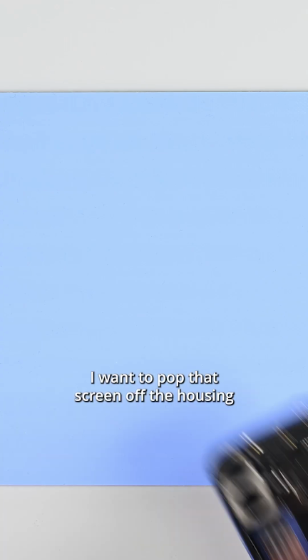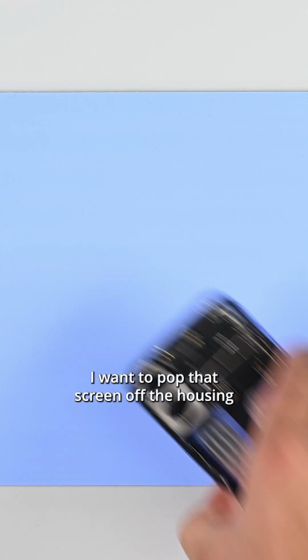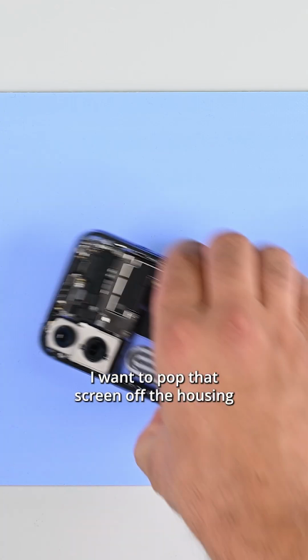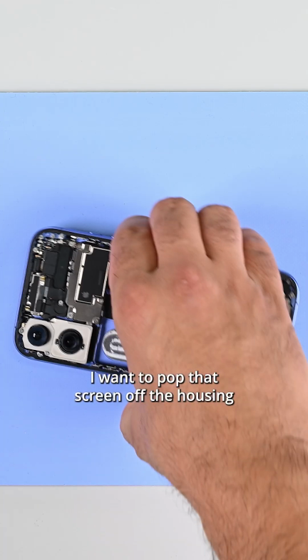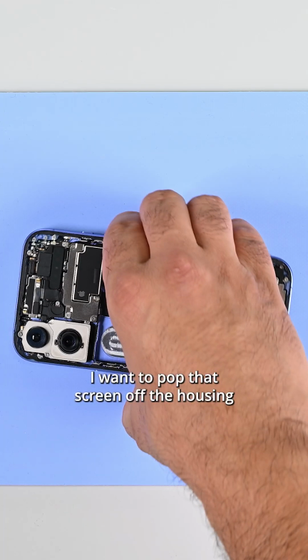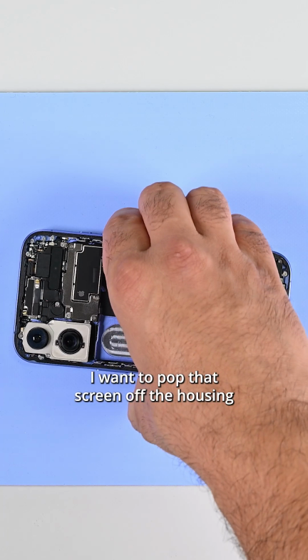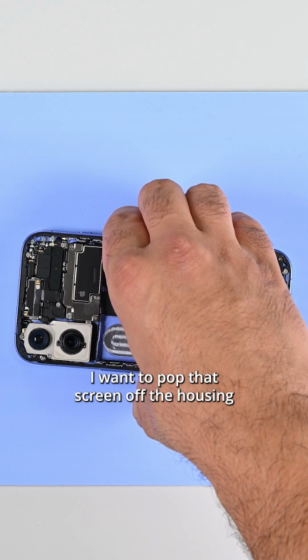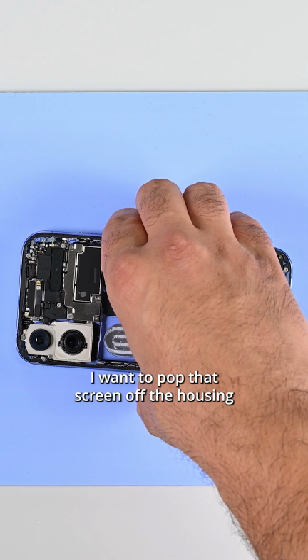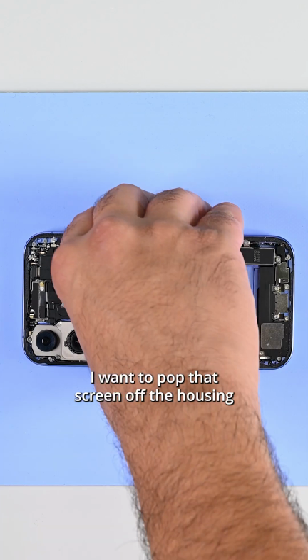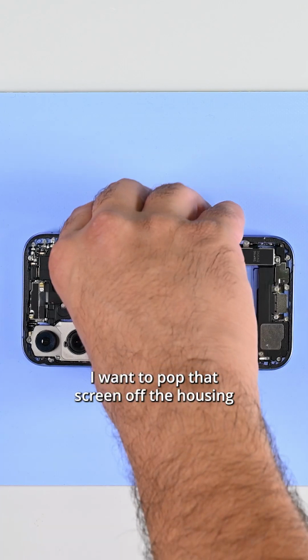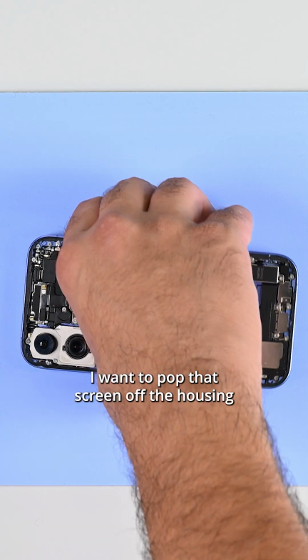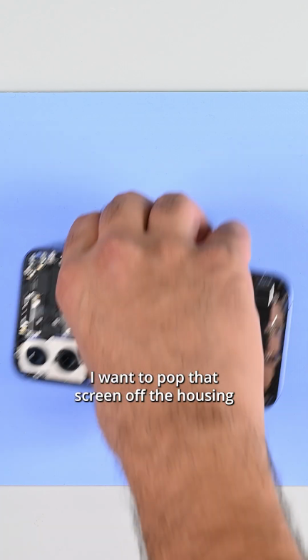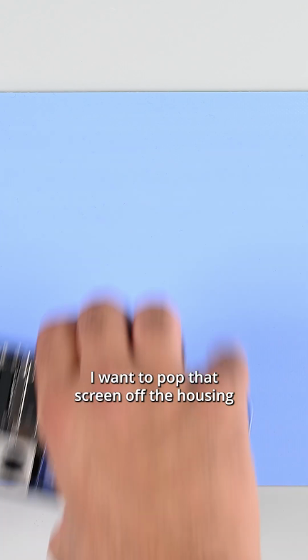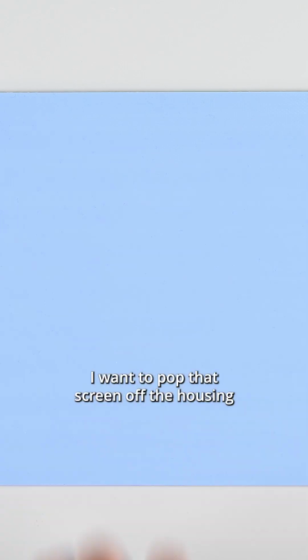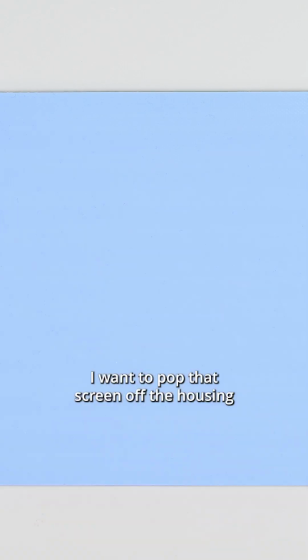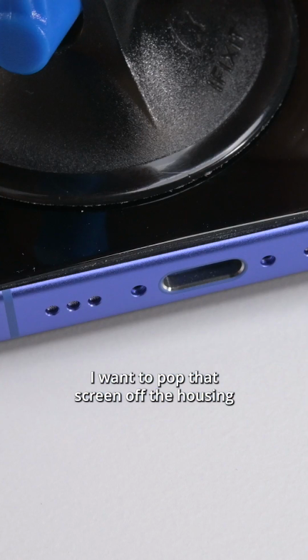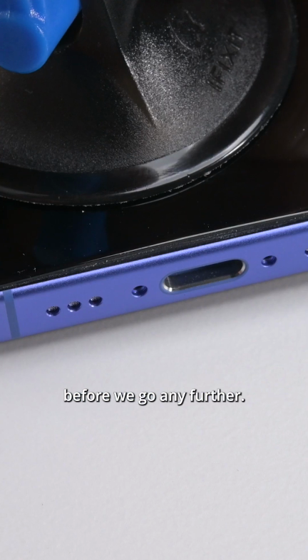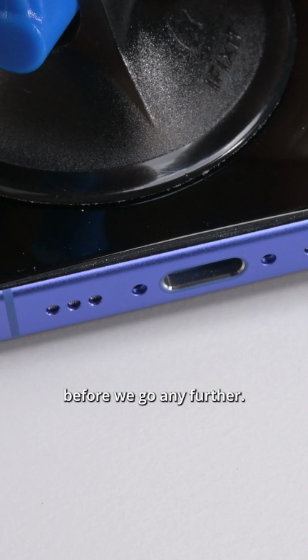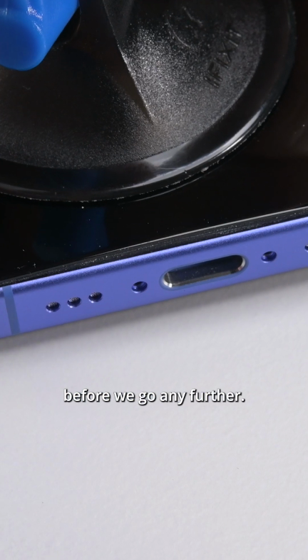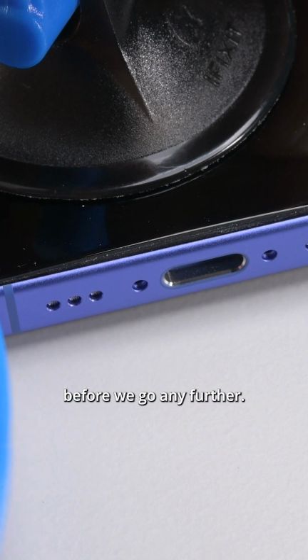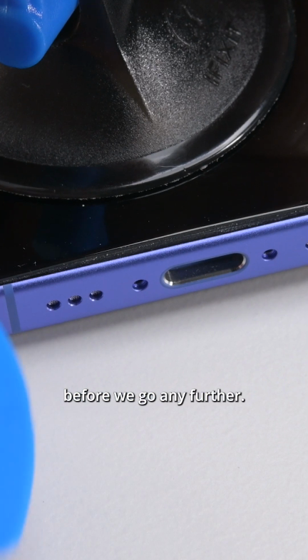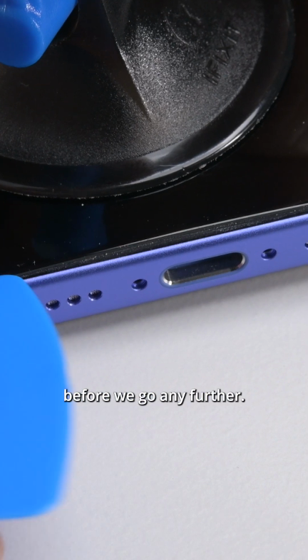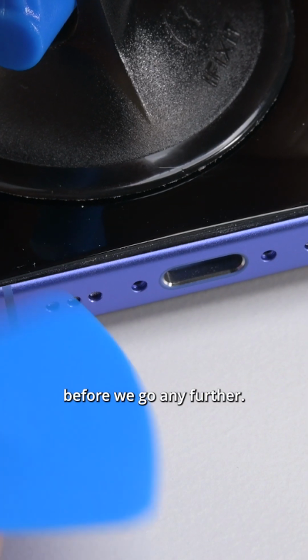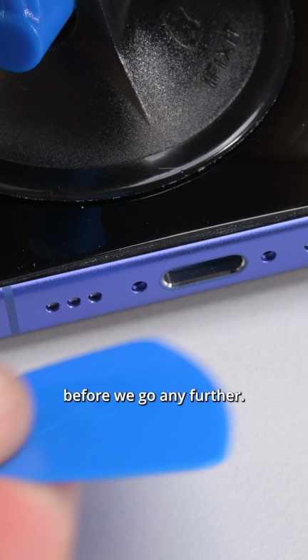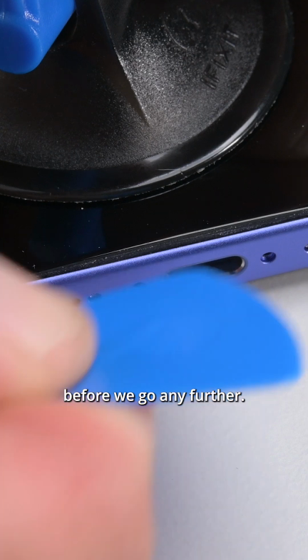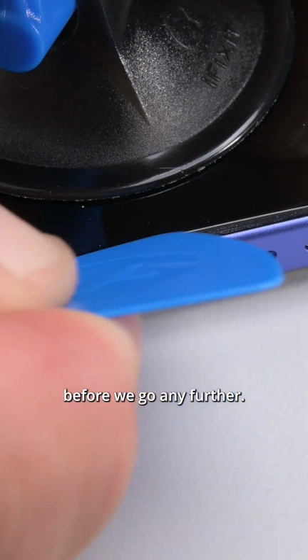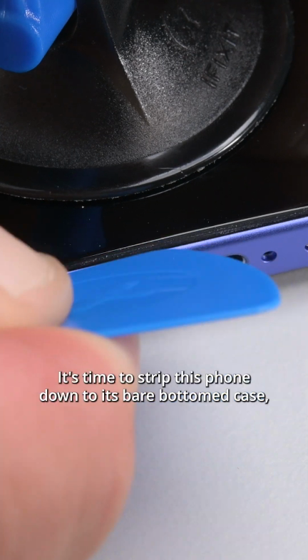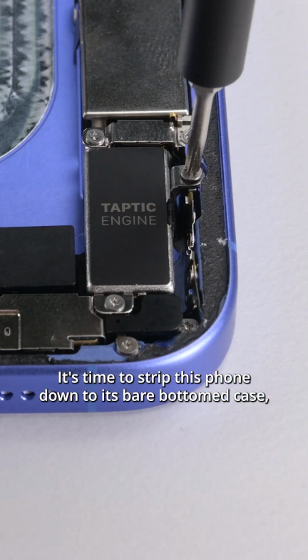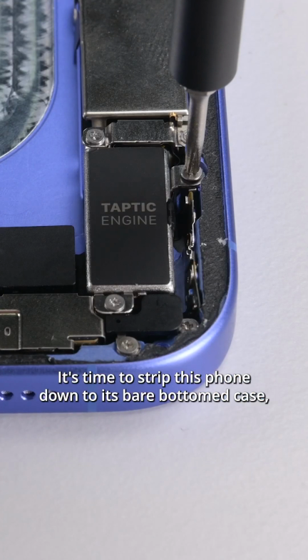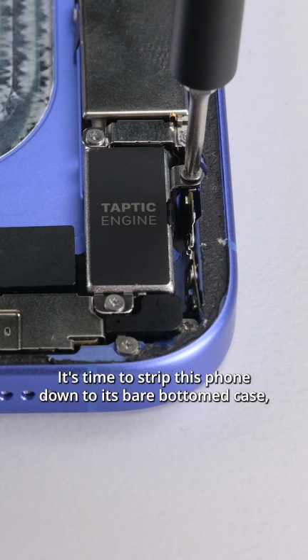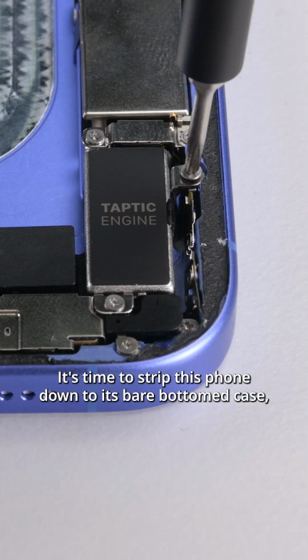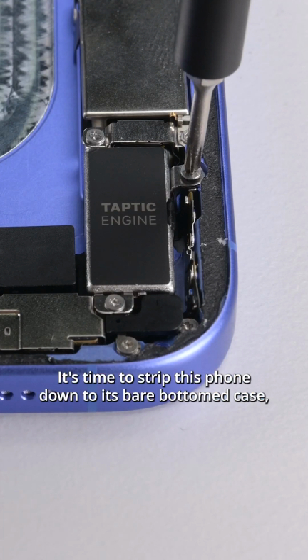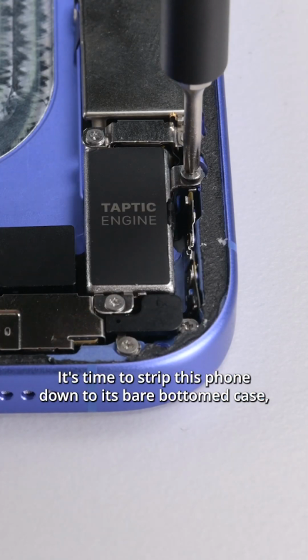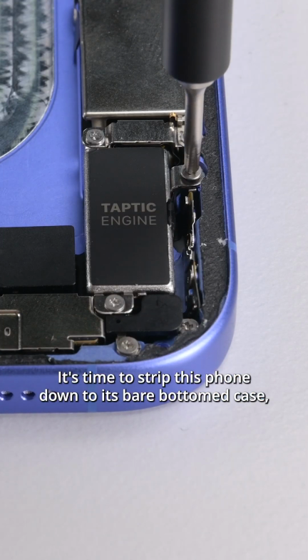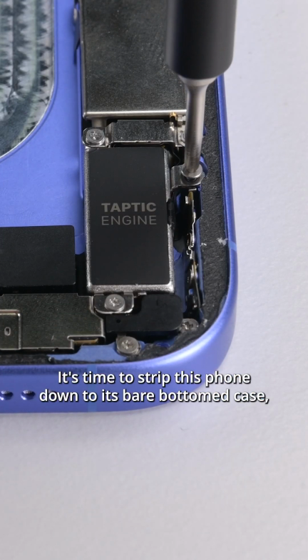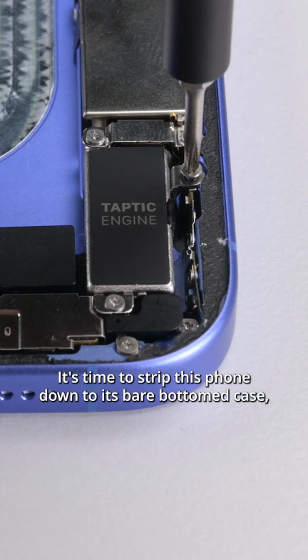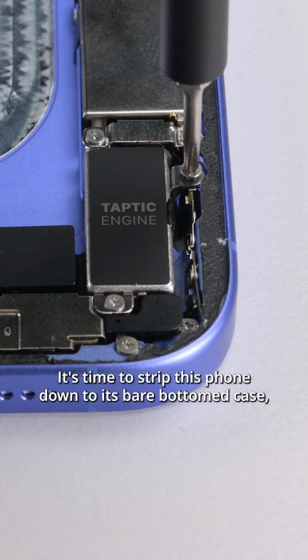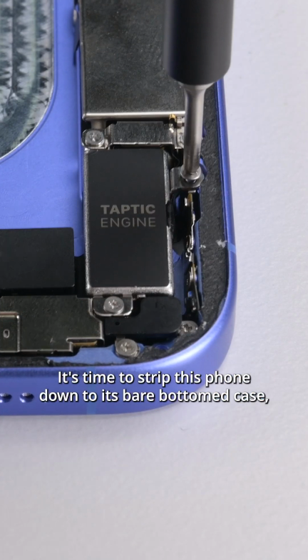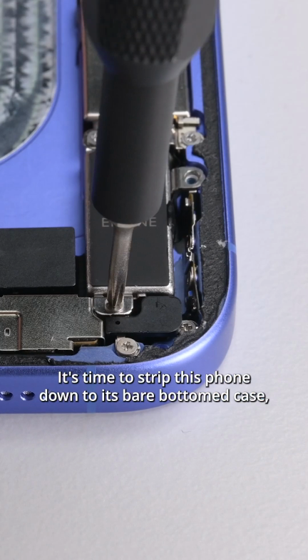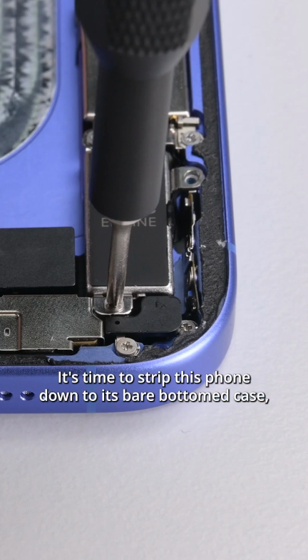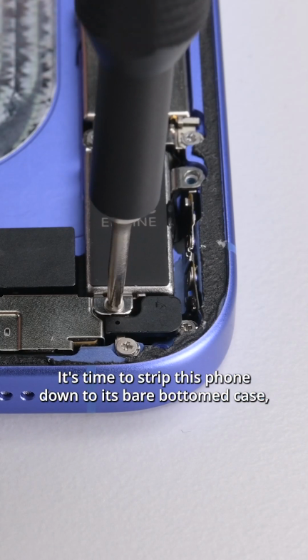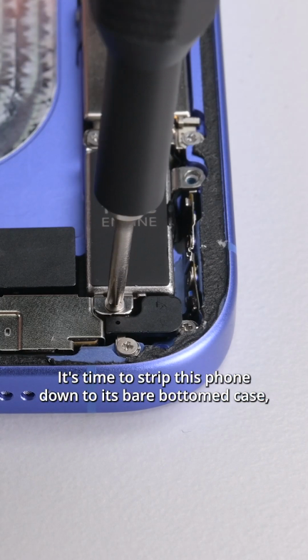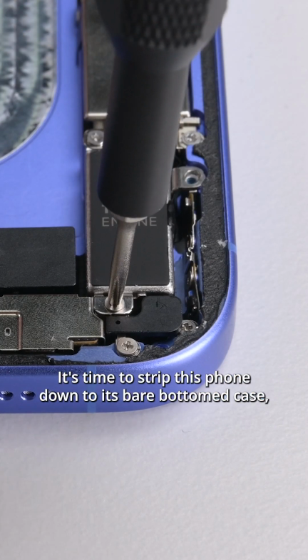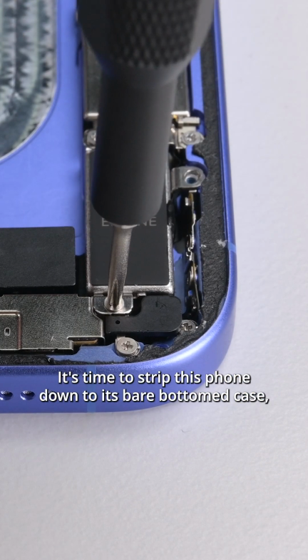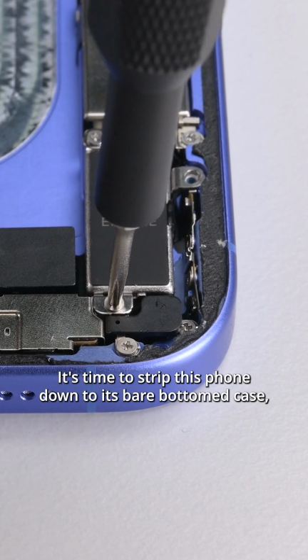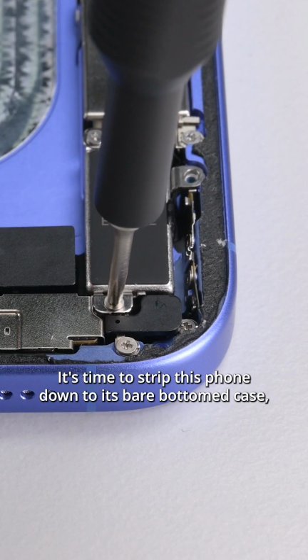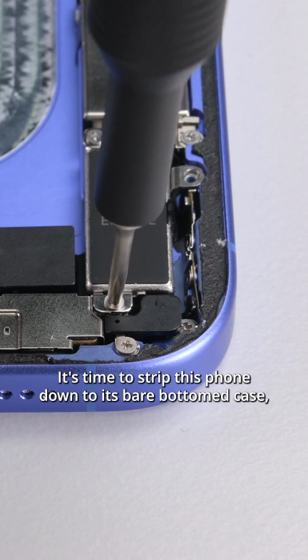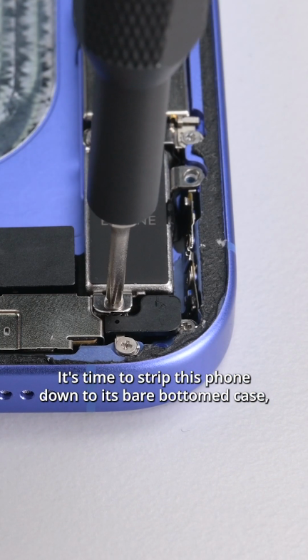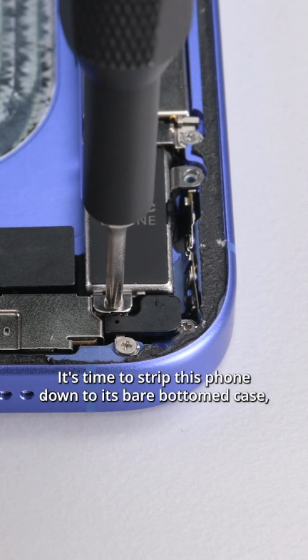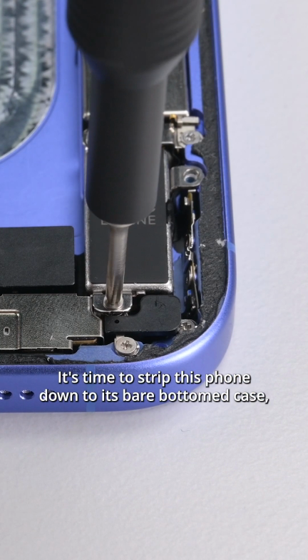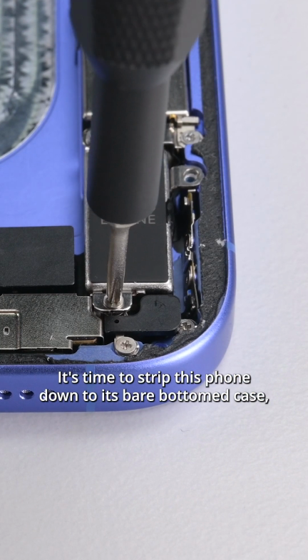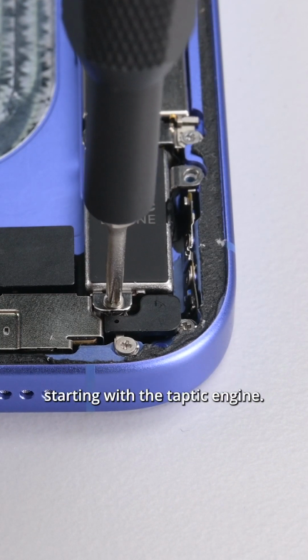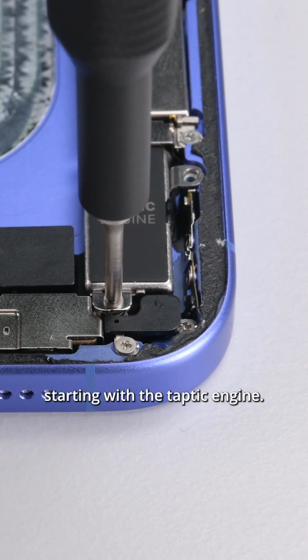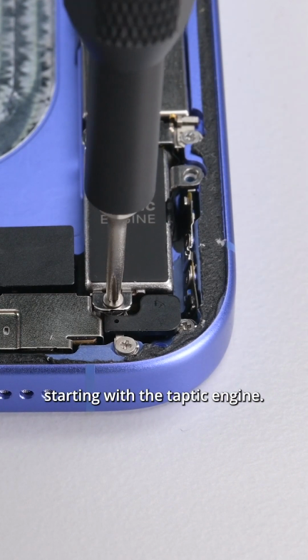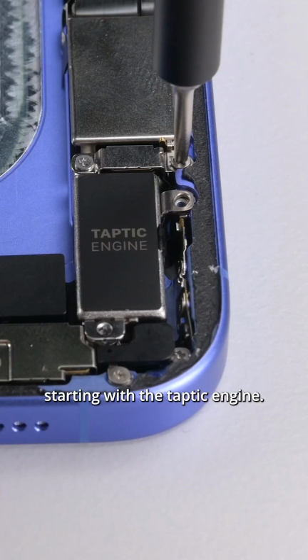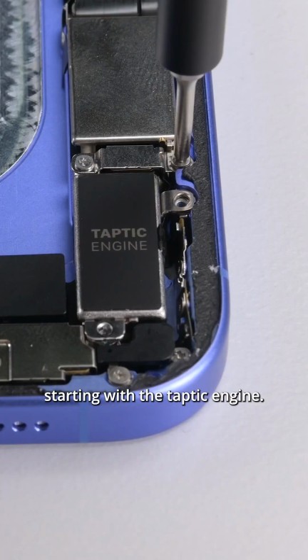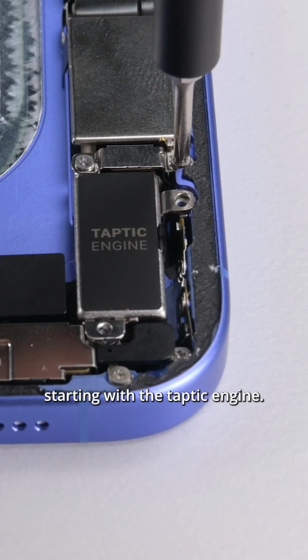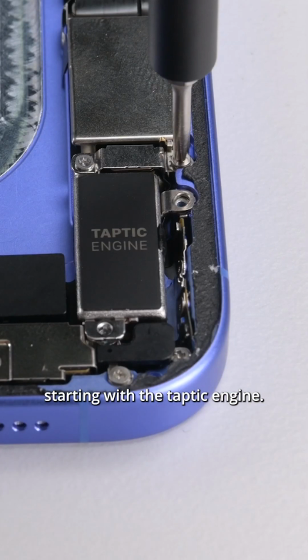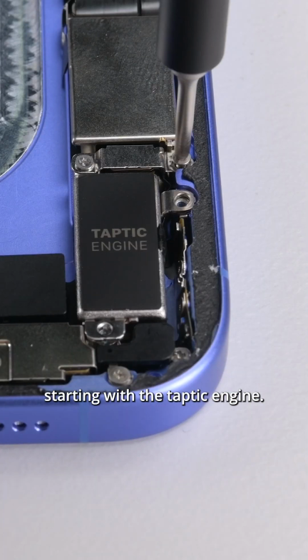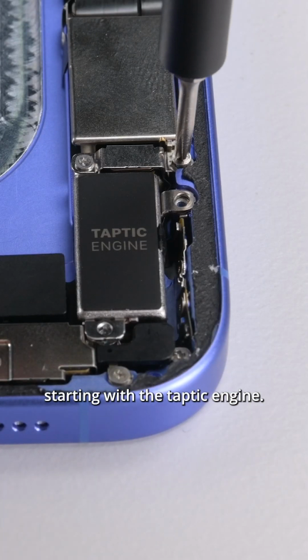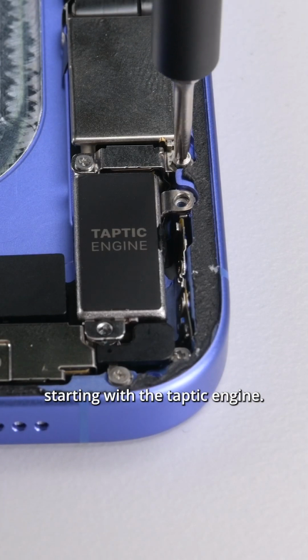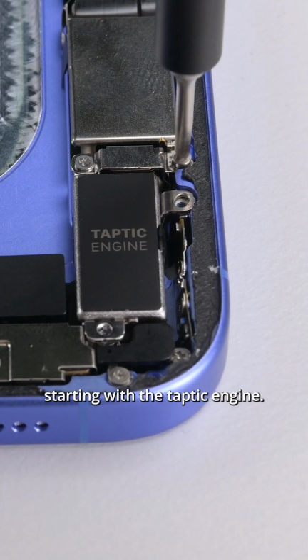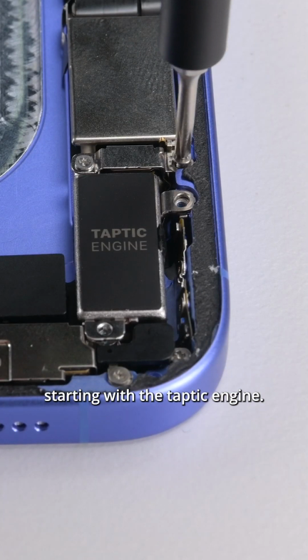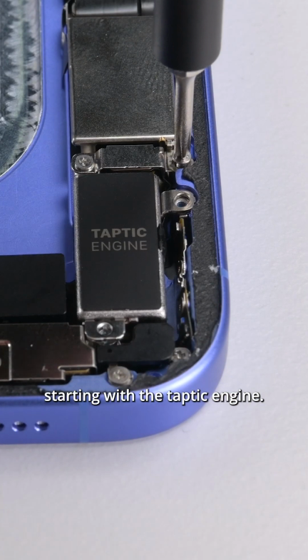I want to pop that screen off the housing before we go any further. It's time to strip this phone down to its bare bottom case, starting with the Taptic Engine.